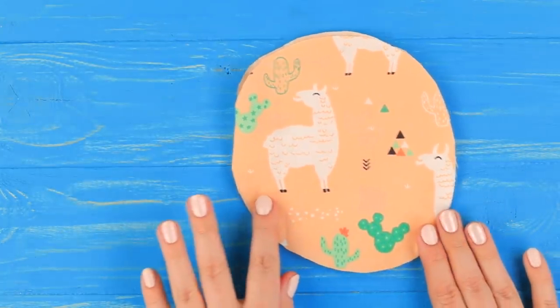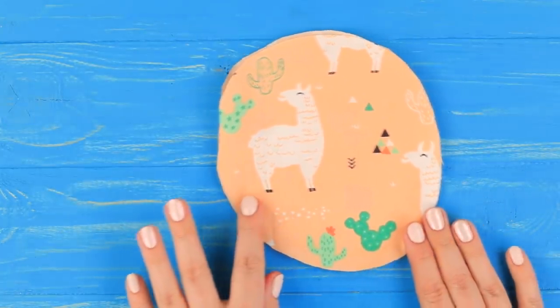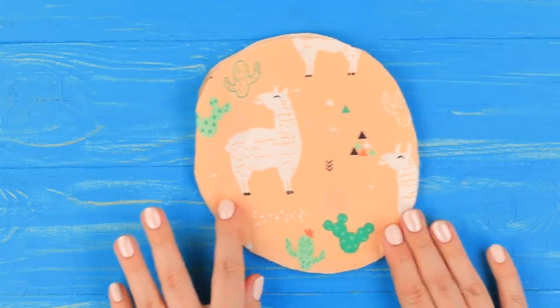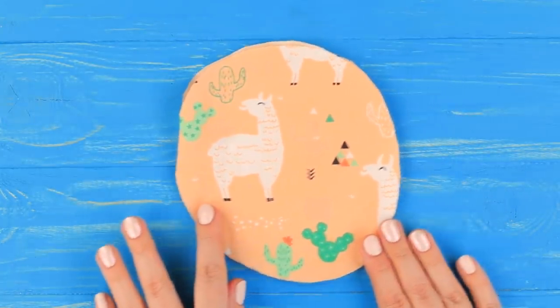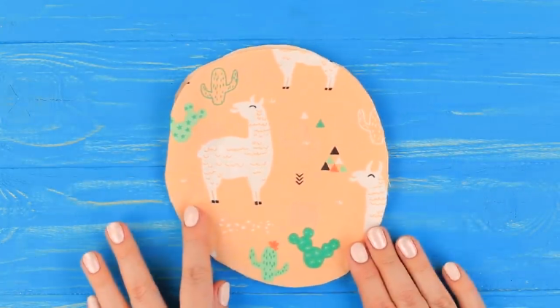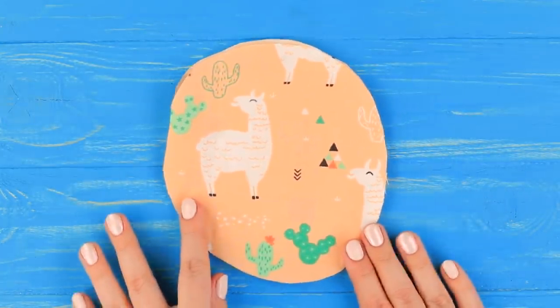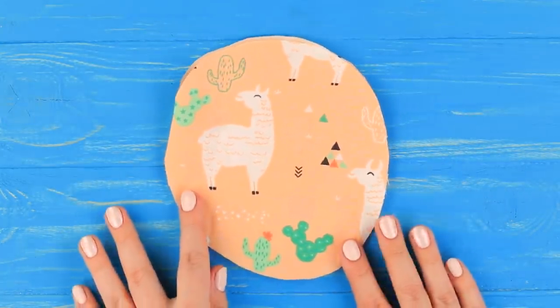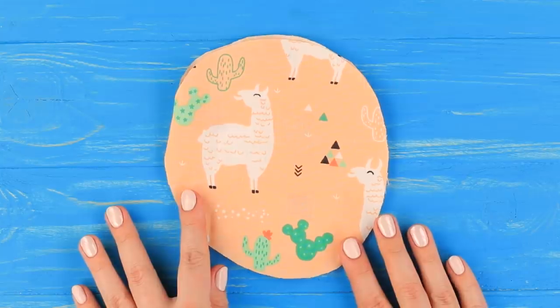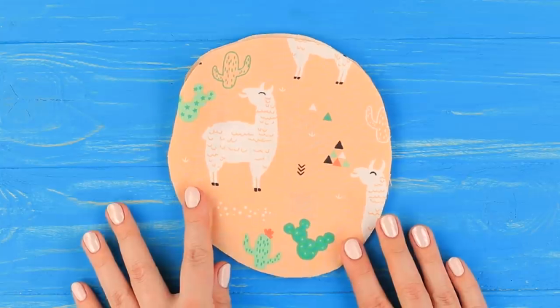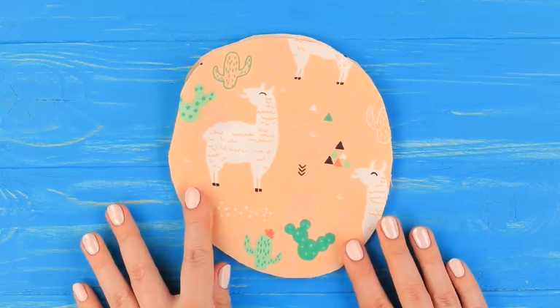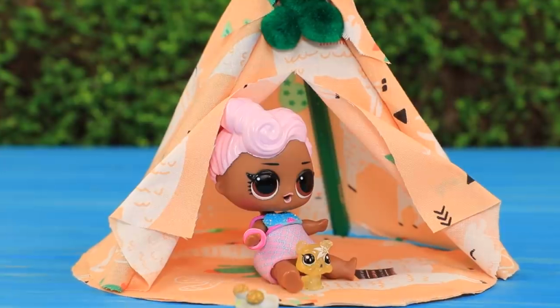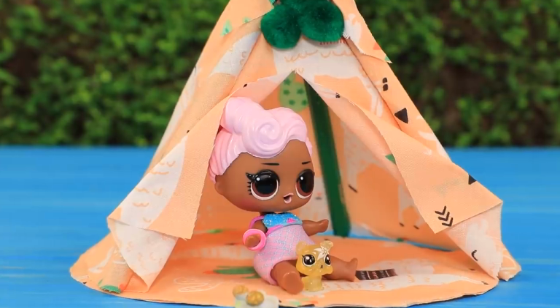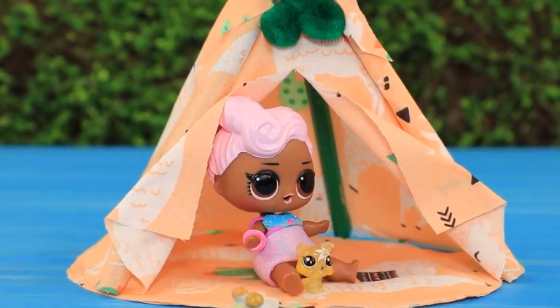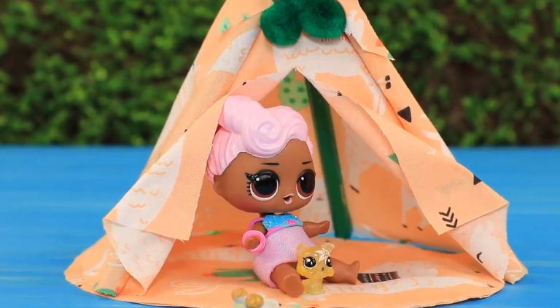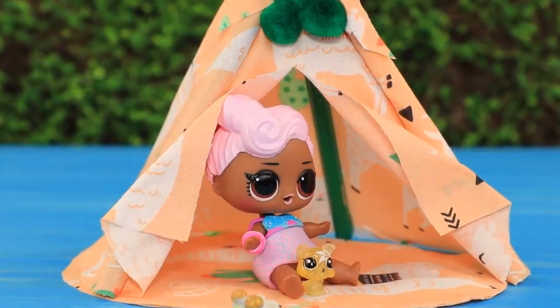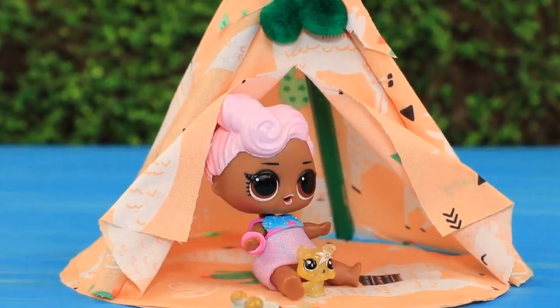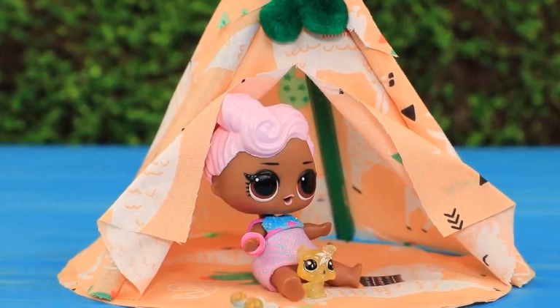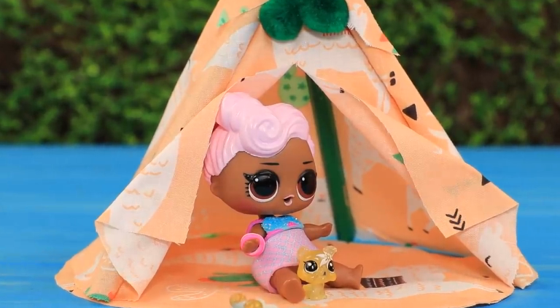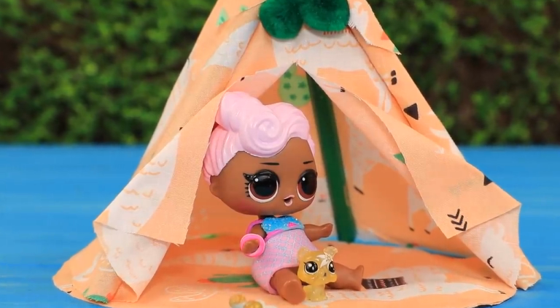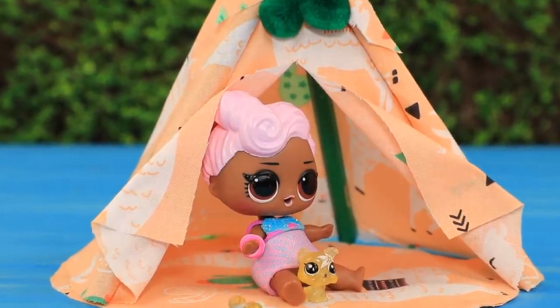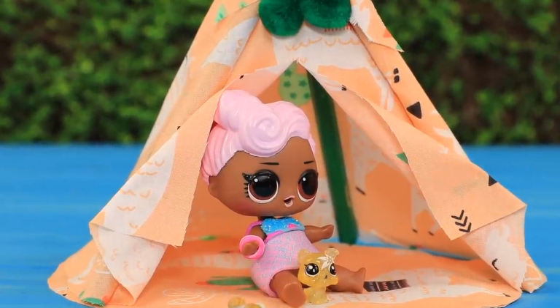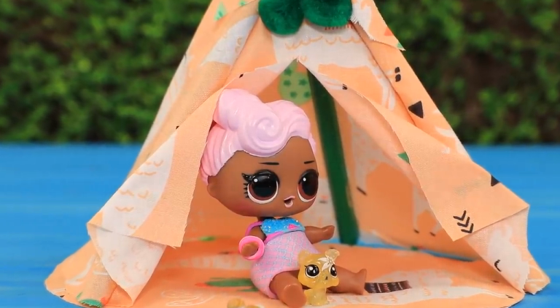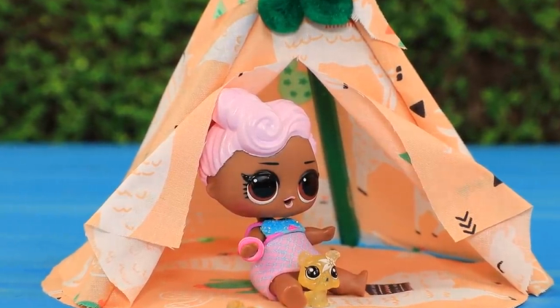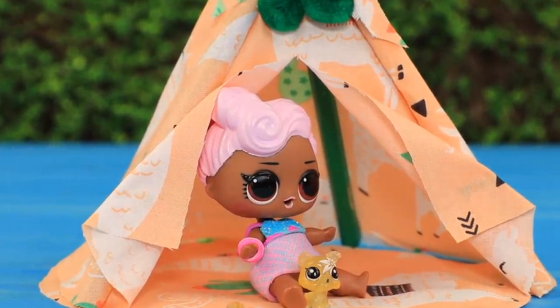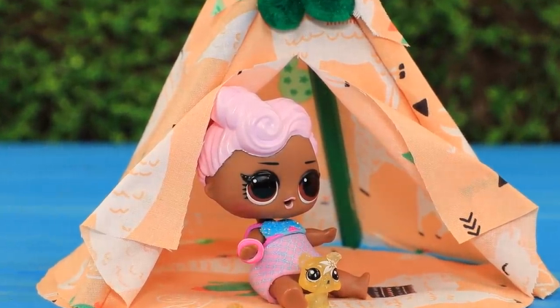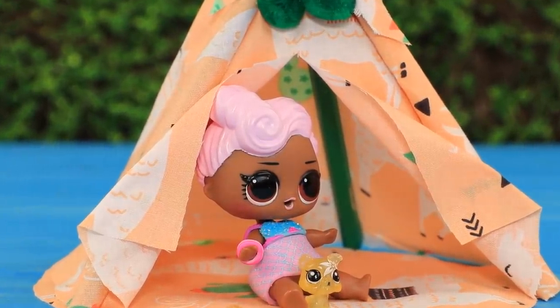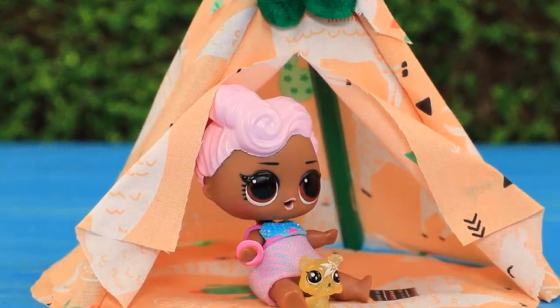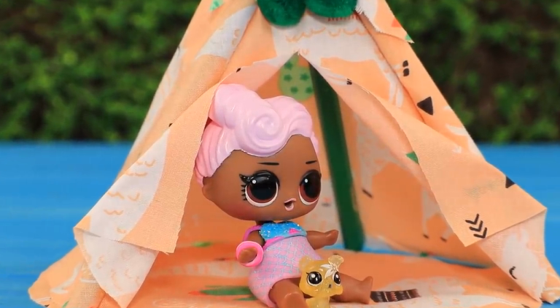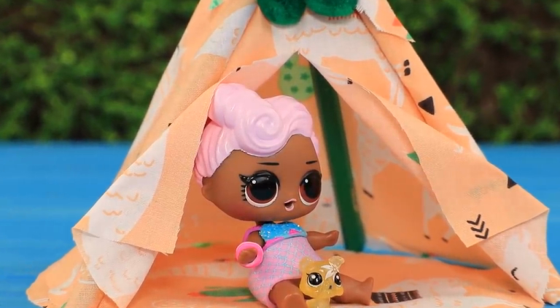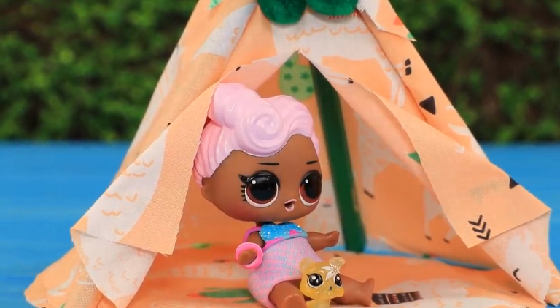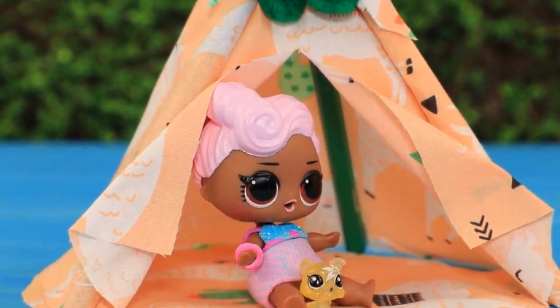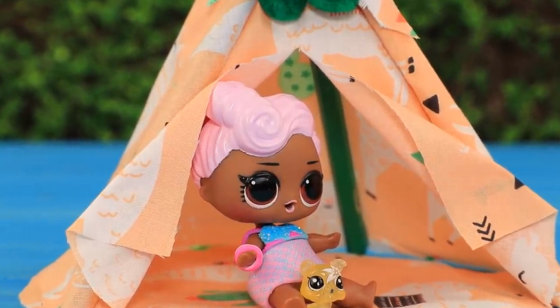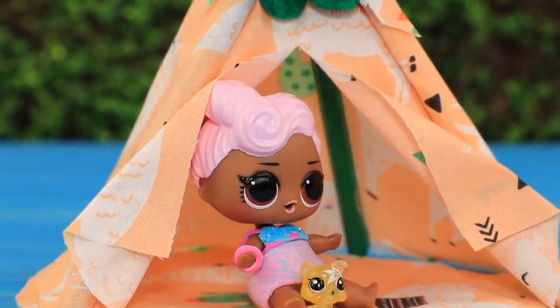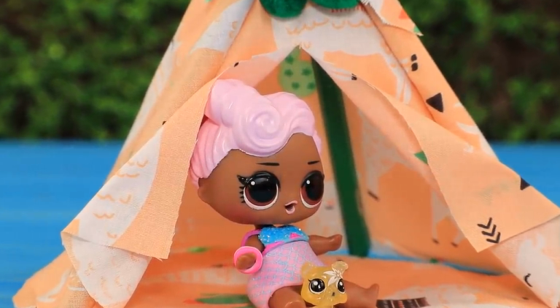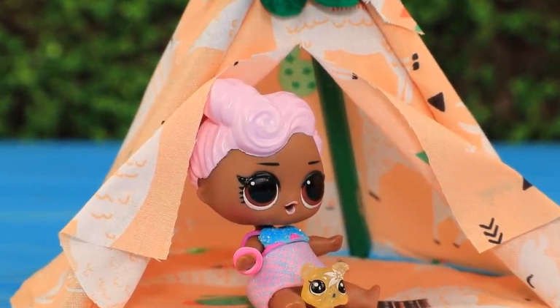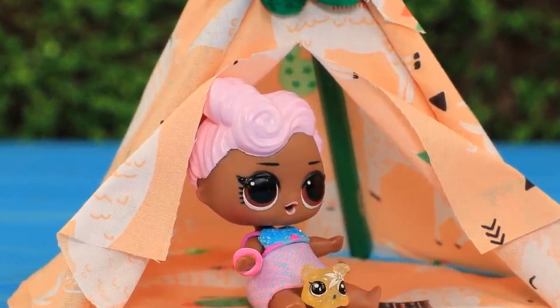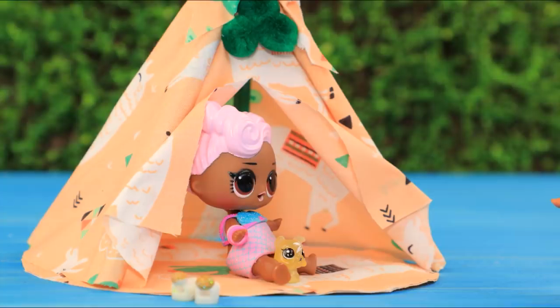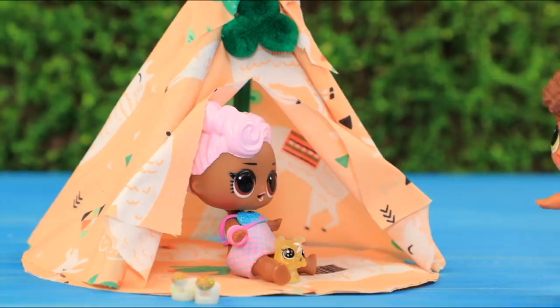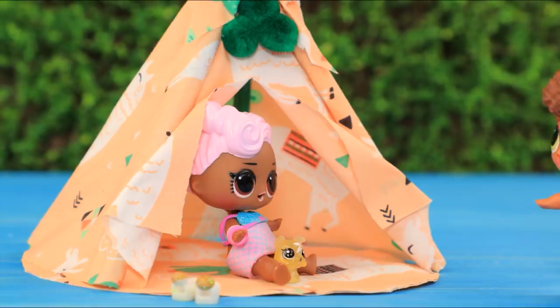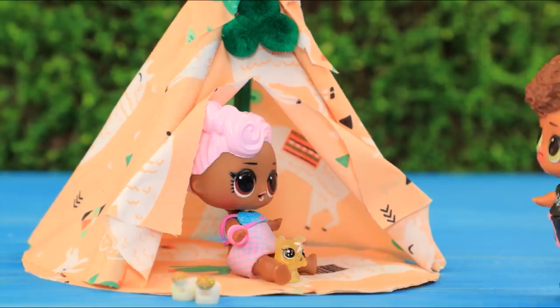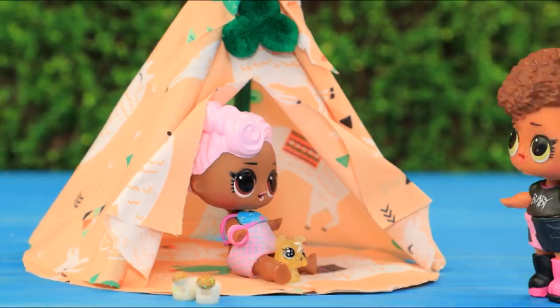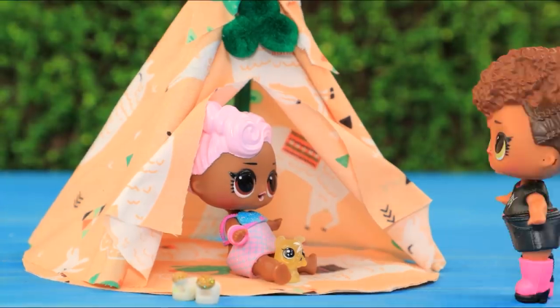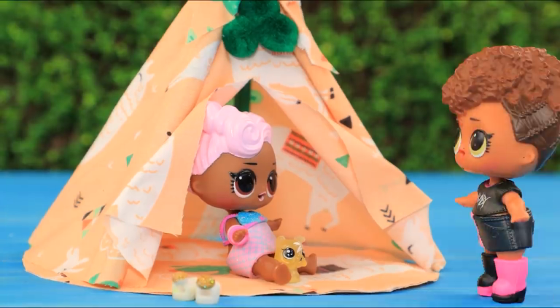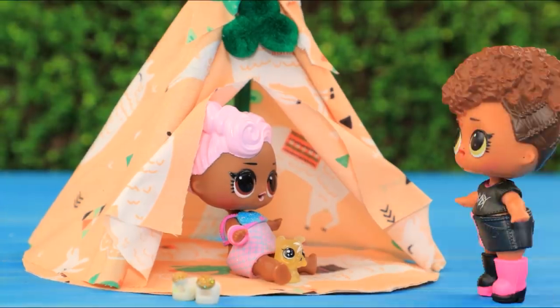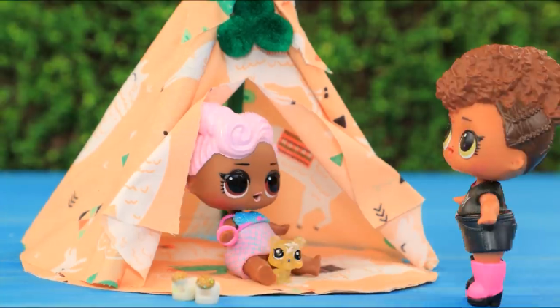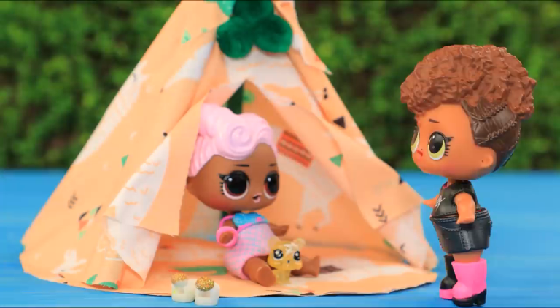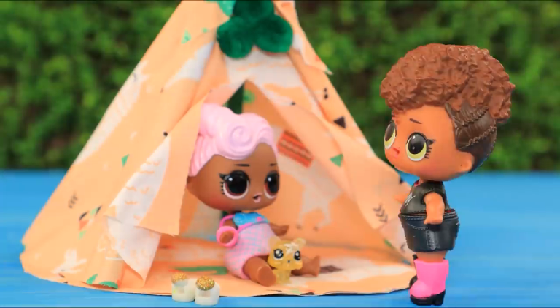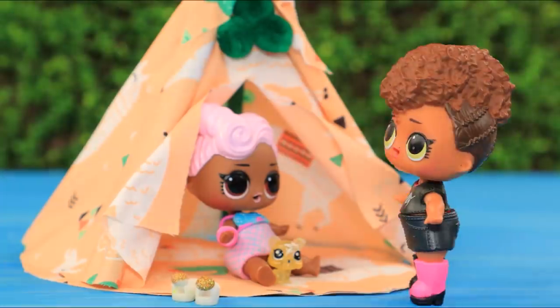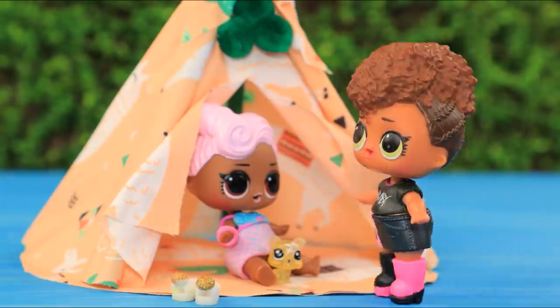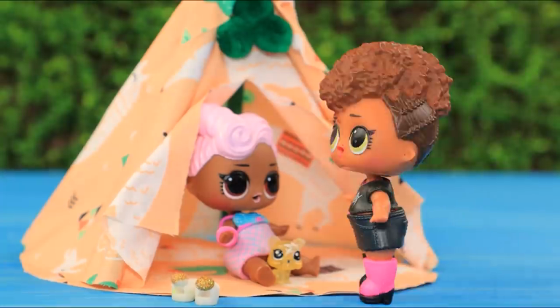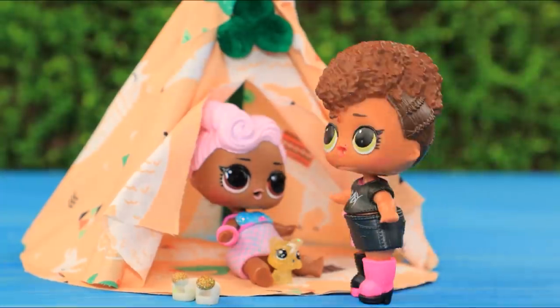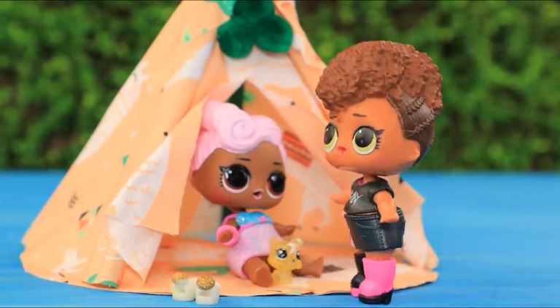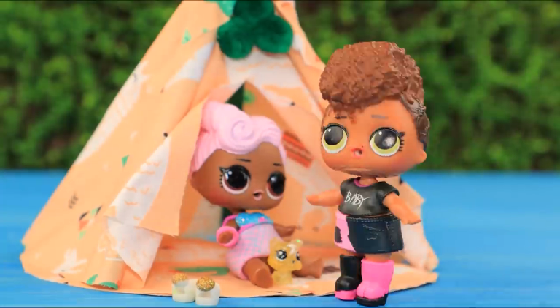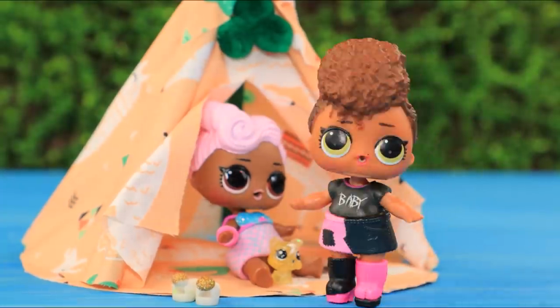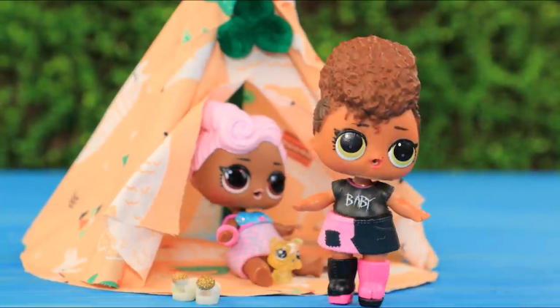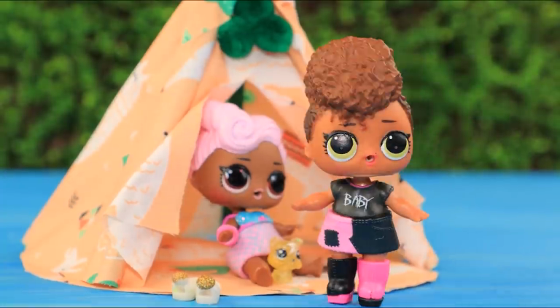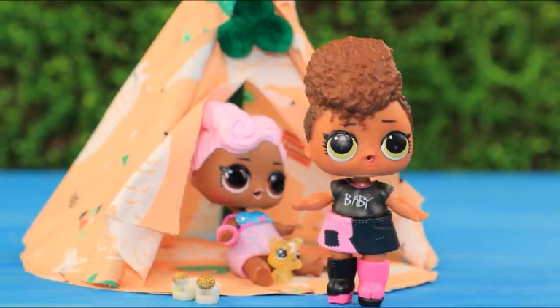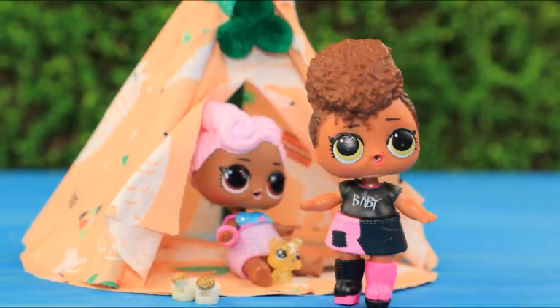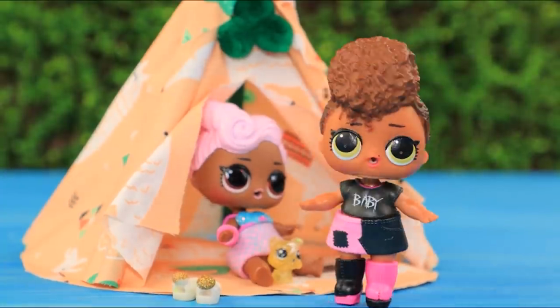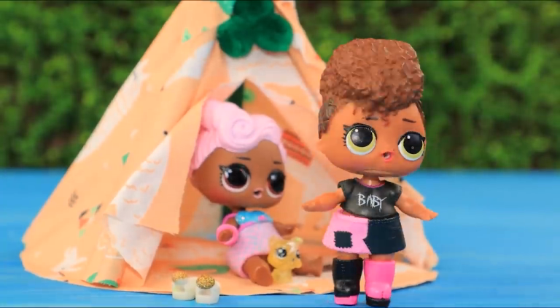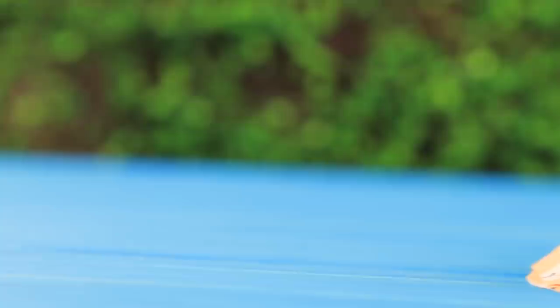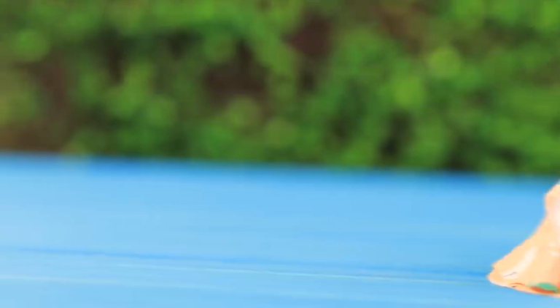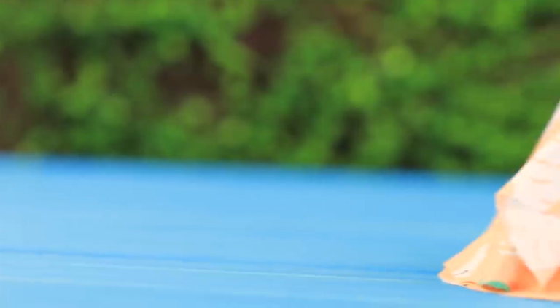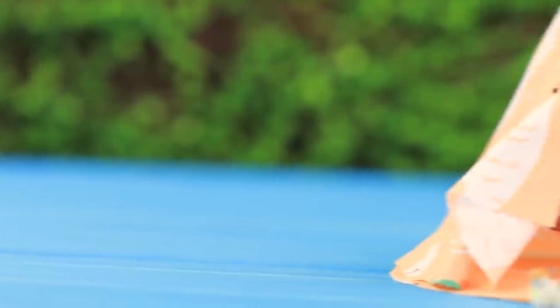Now LOL has a place to hide from rain and heat! Look — there's also some space for a friend!